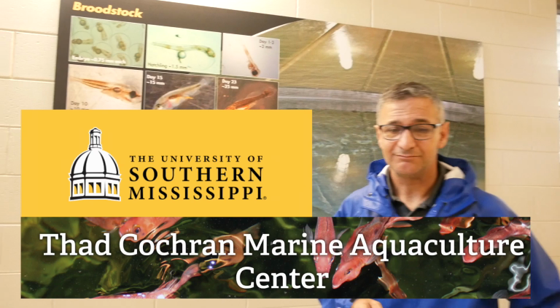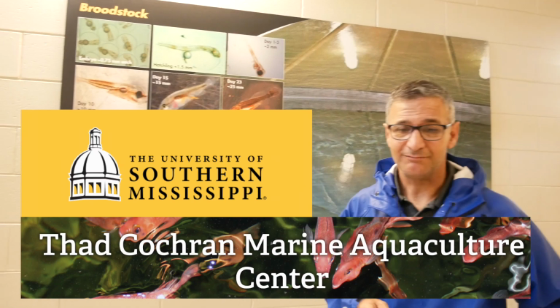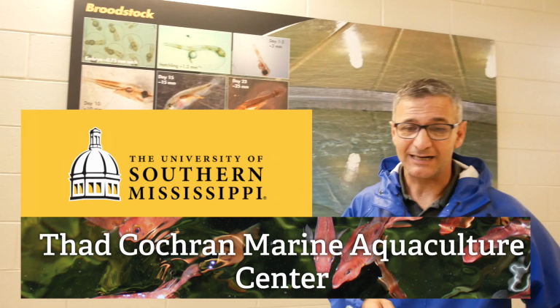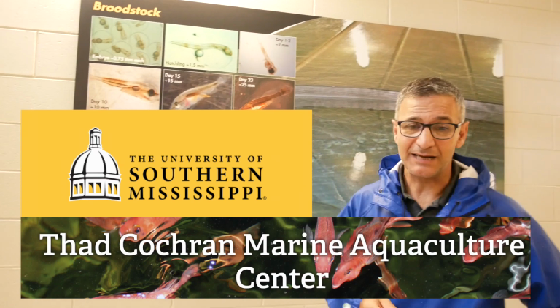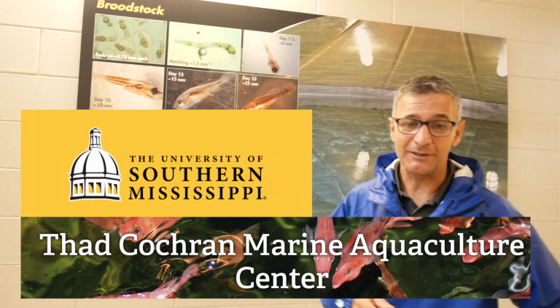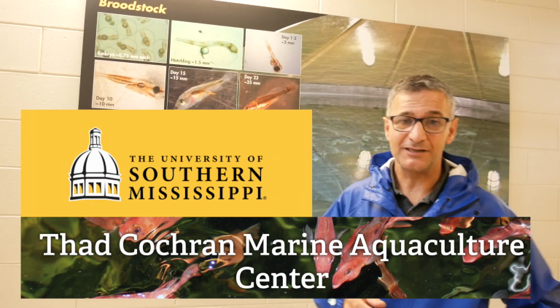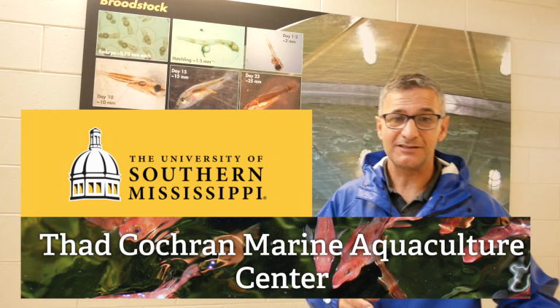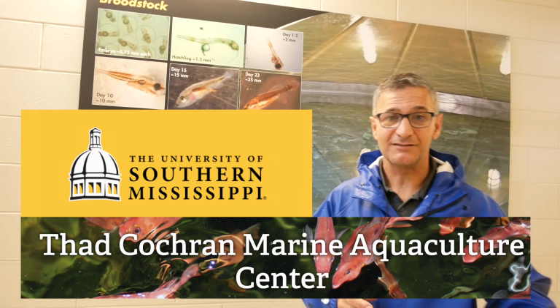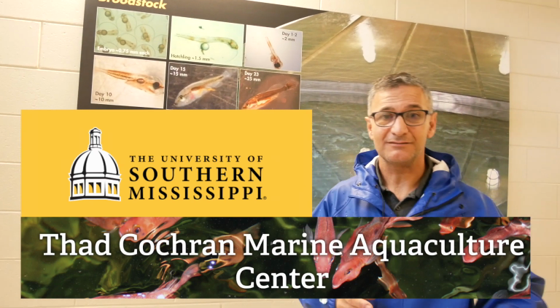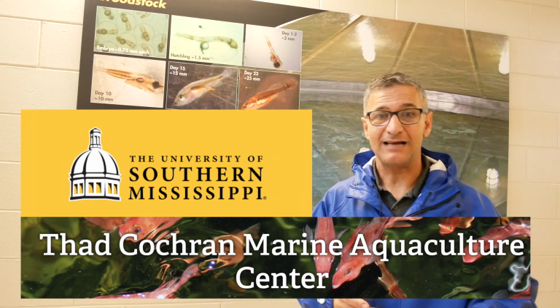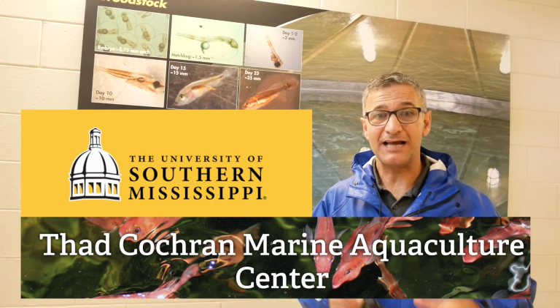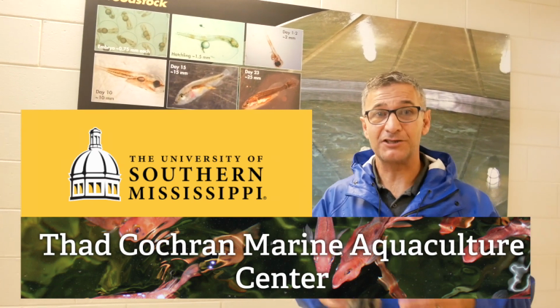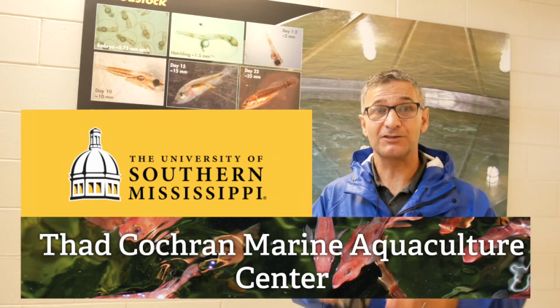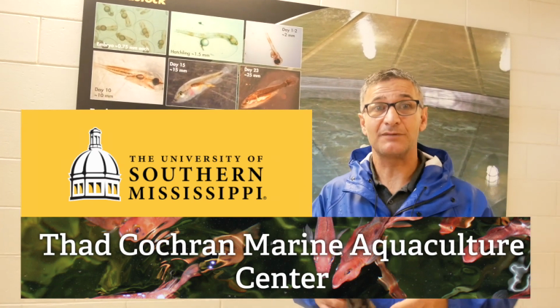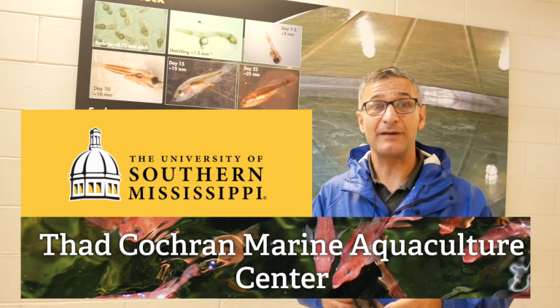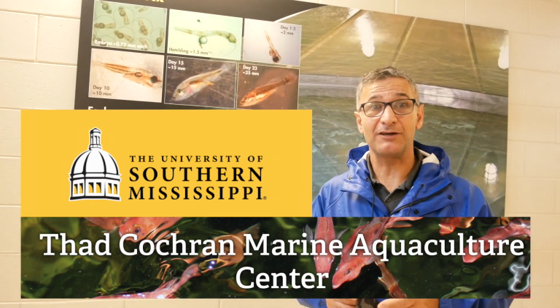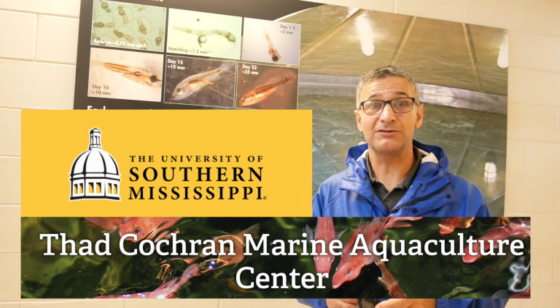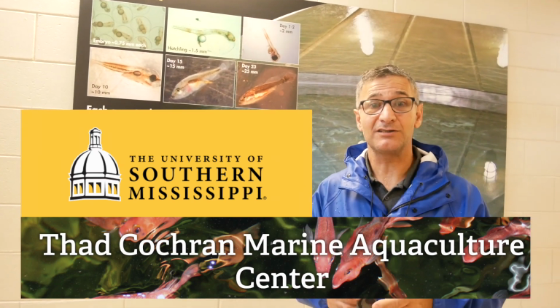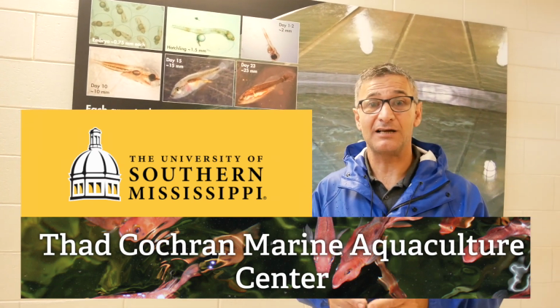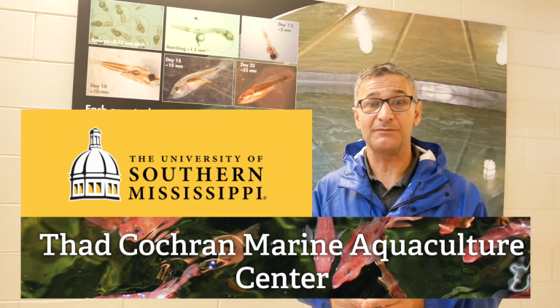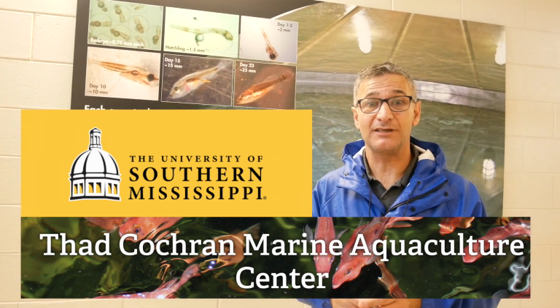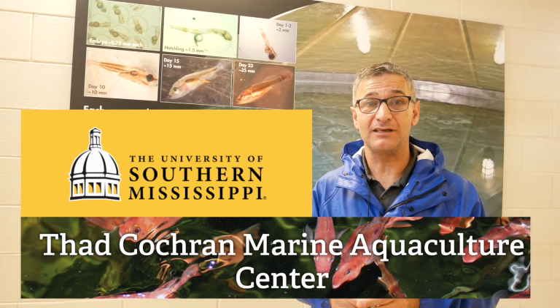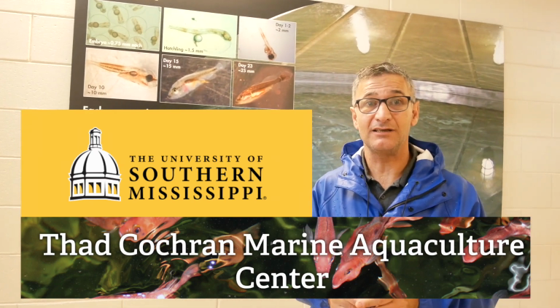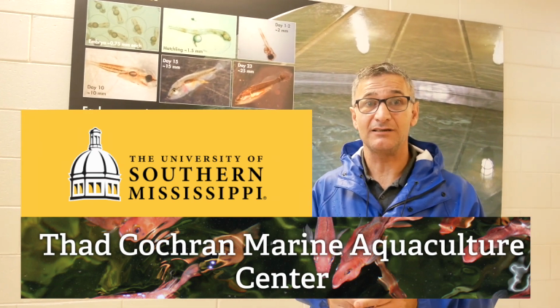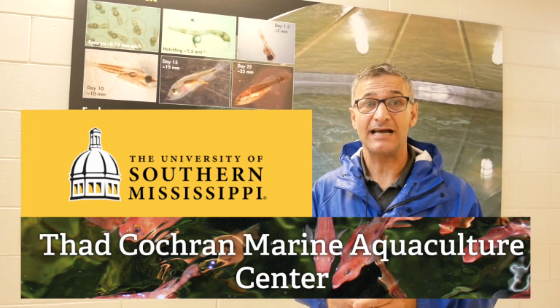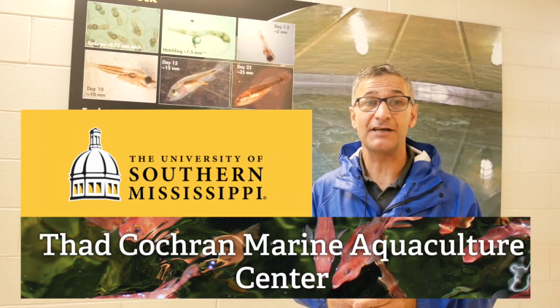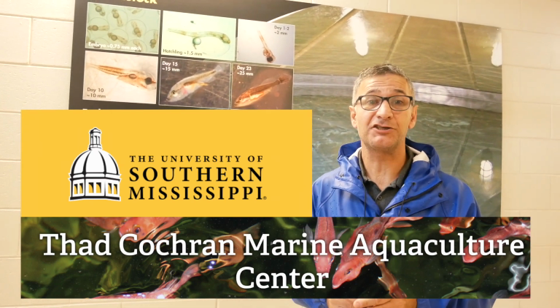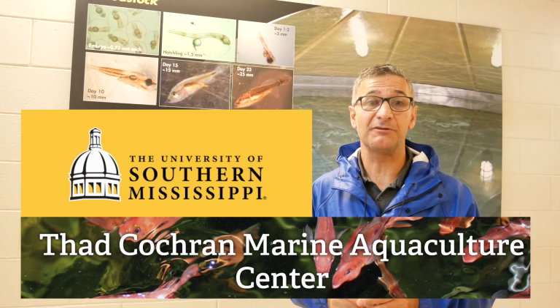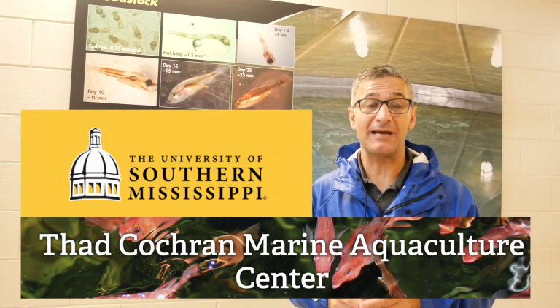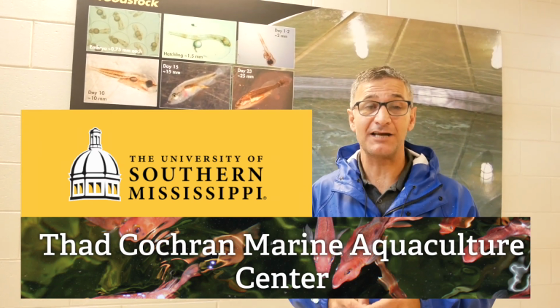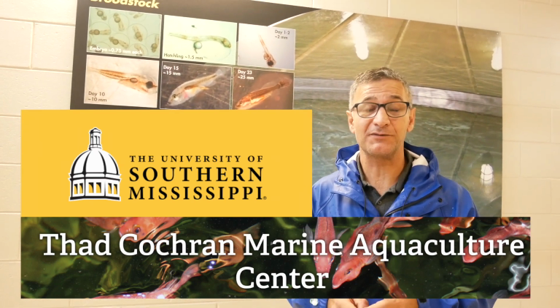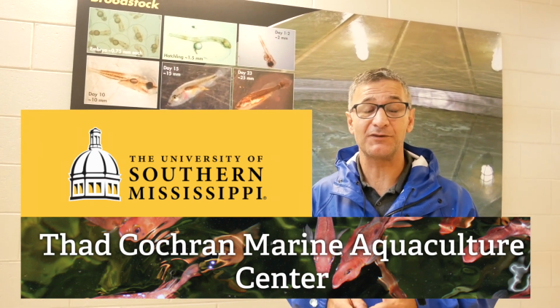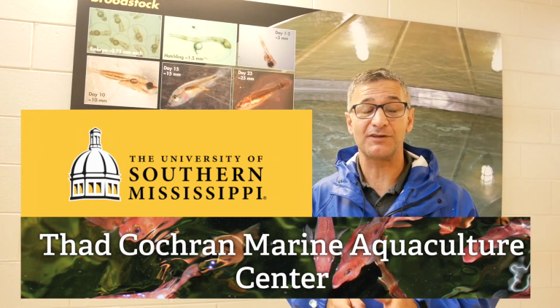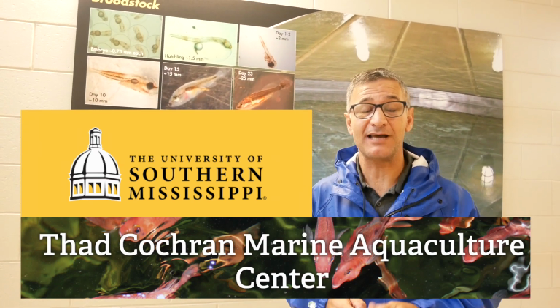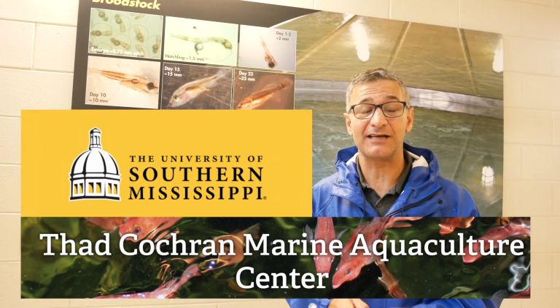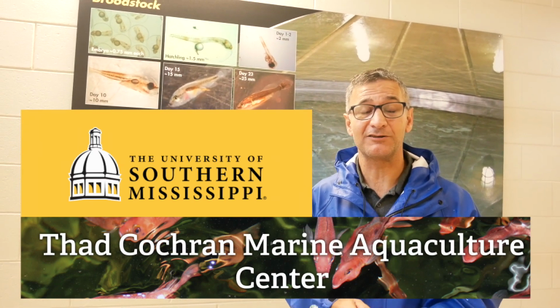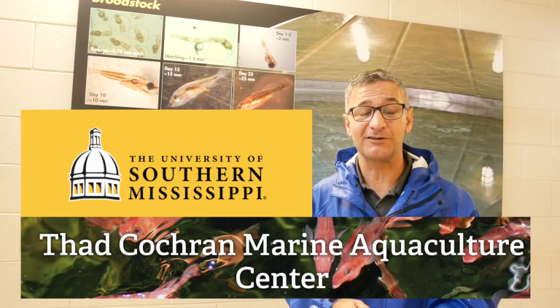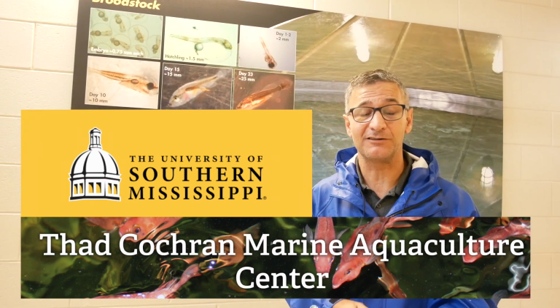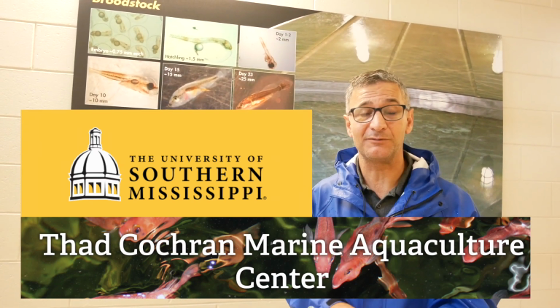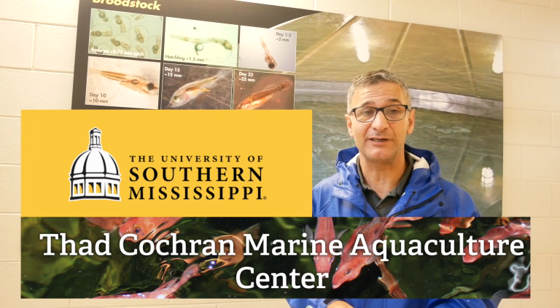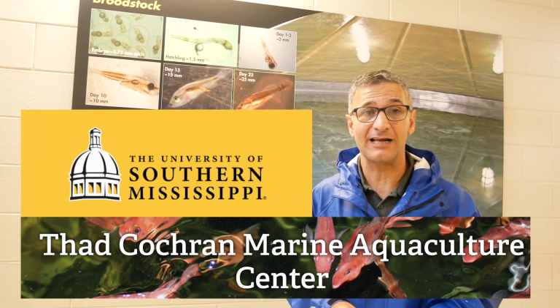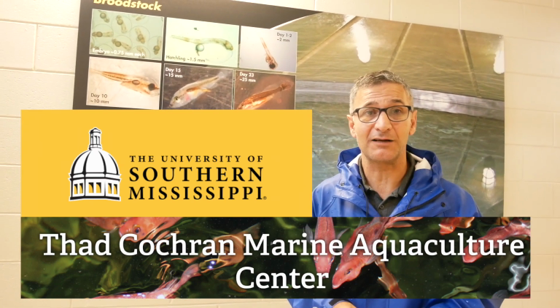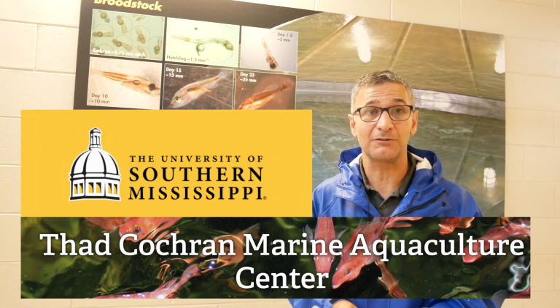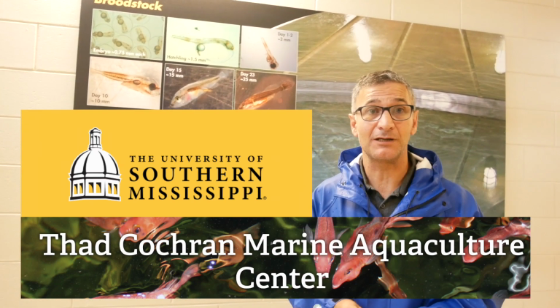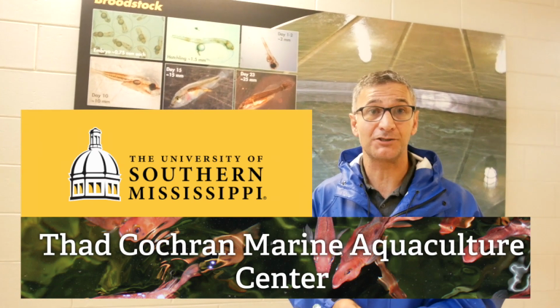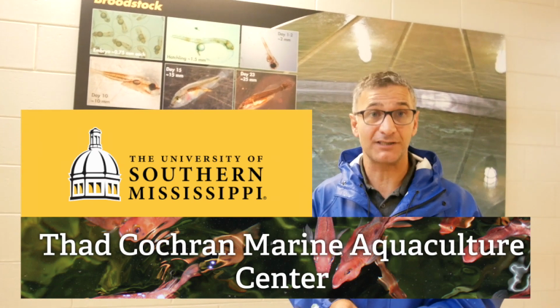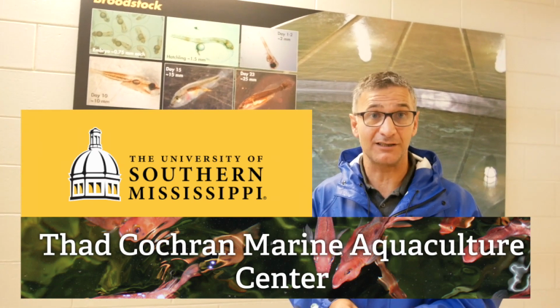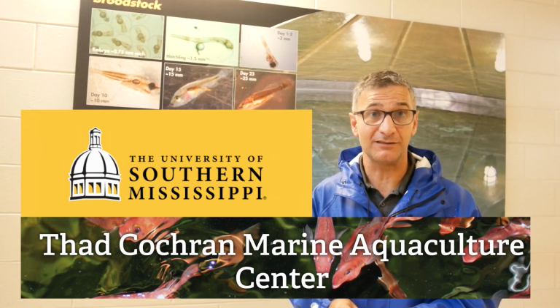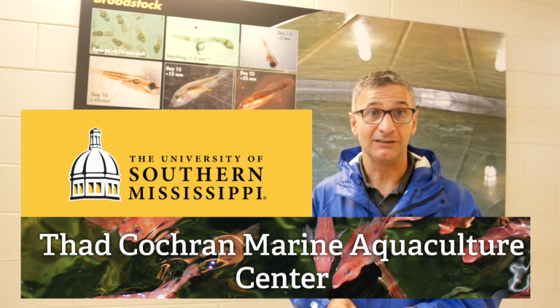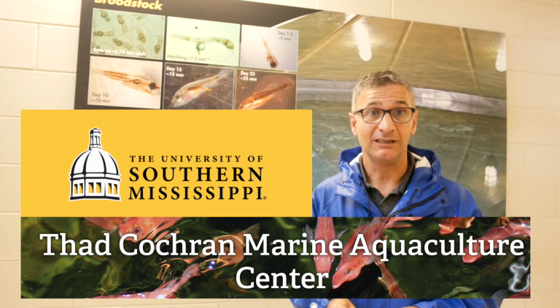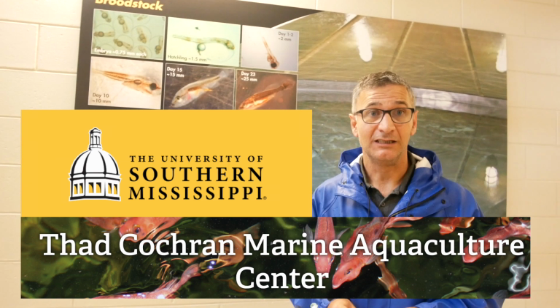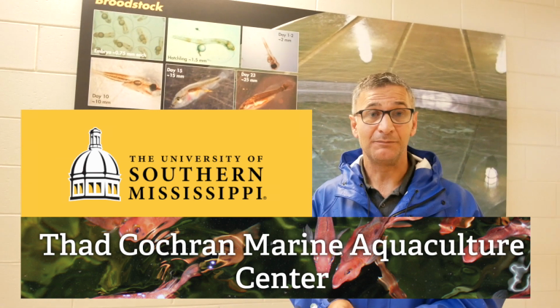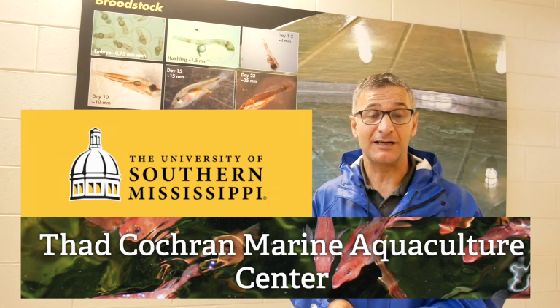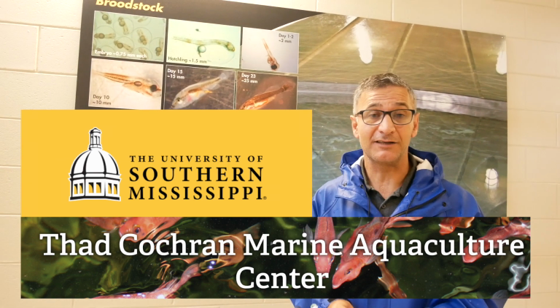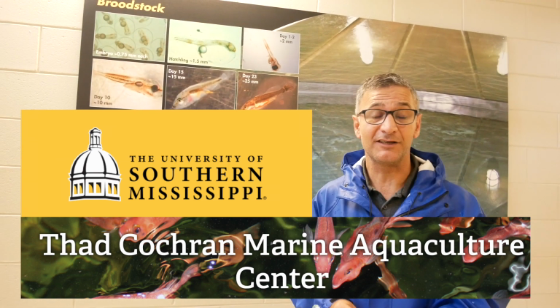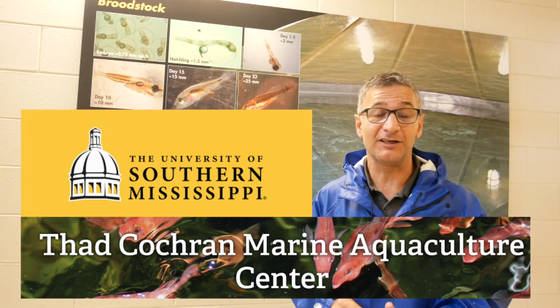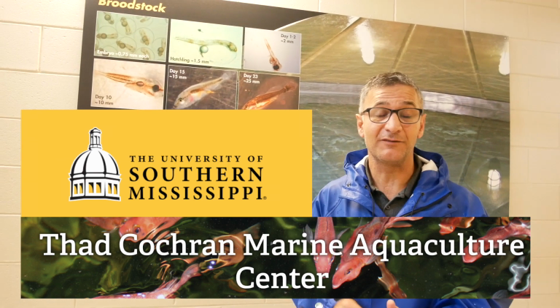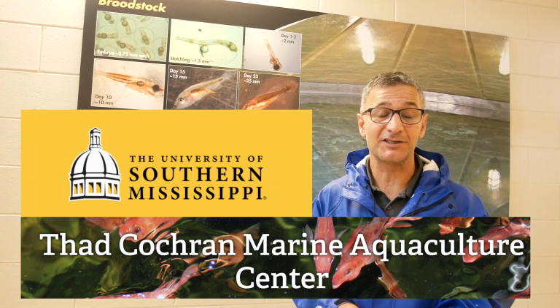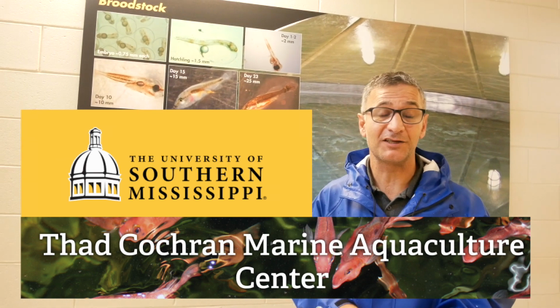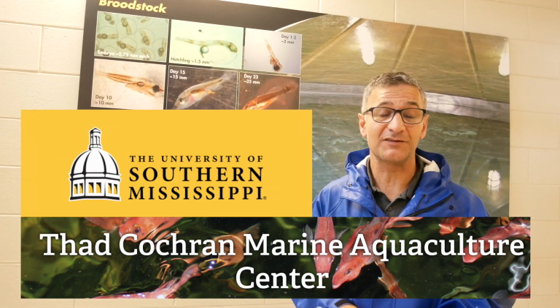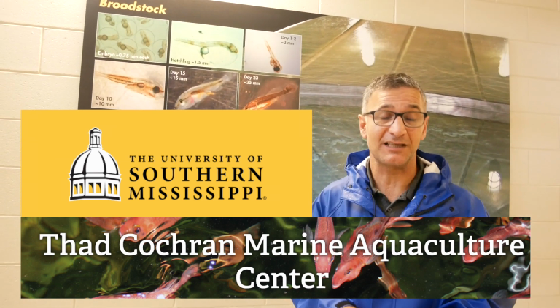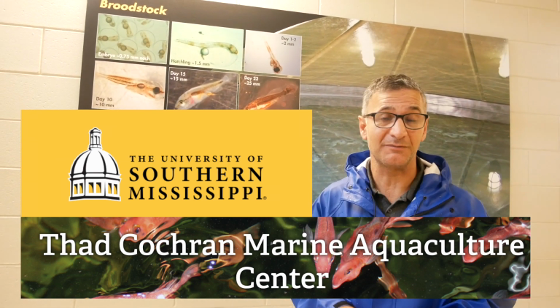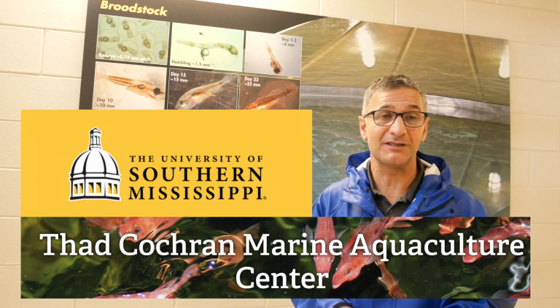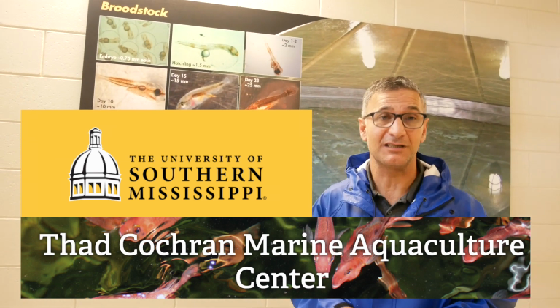My name is Angelo Zapatos. I'm the Hatch Area Manager for the Thad Cochran Marine Aquaculture Center, part of the University of Southern Mississippi.